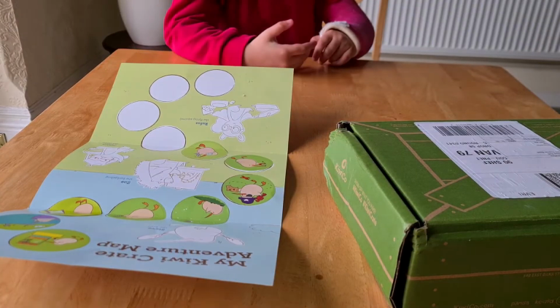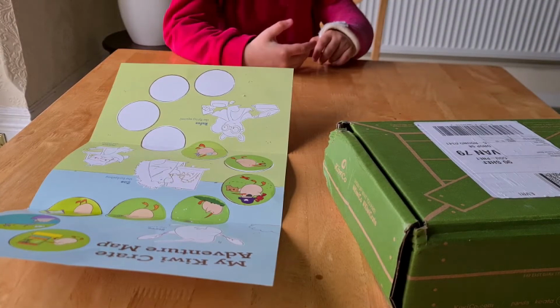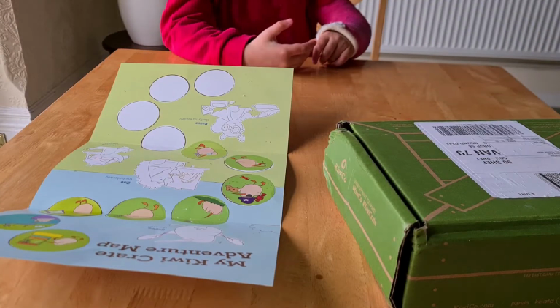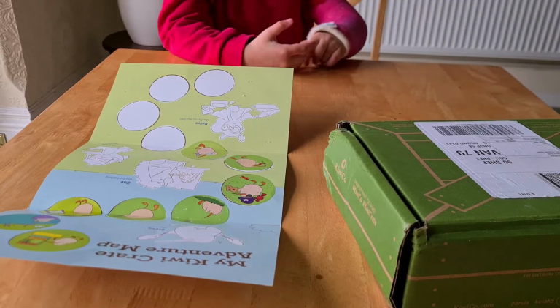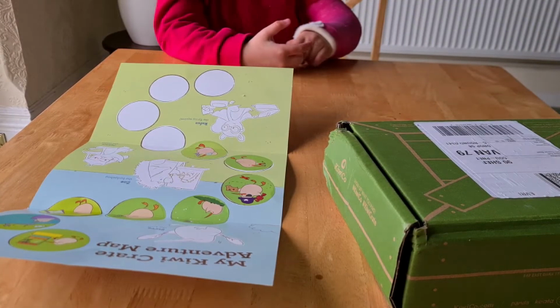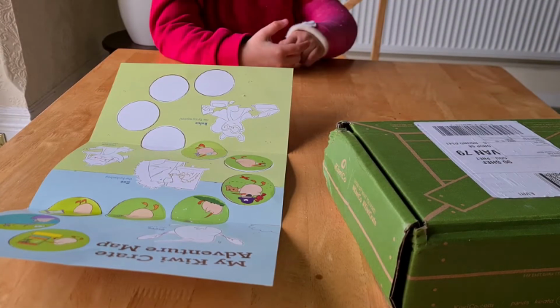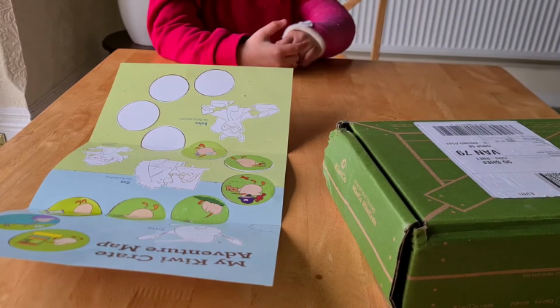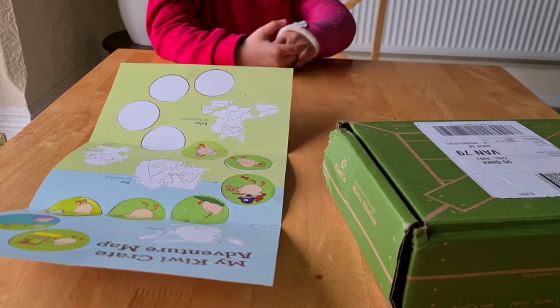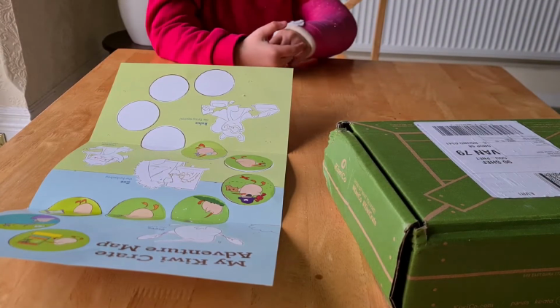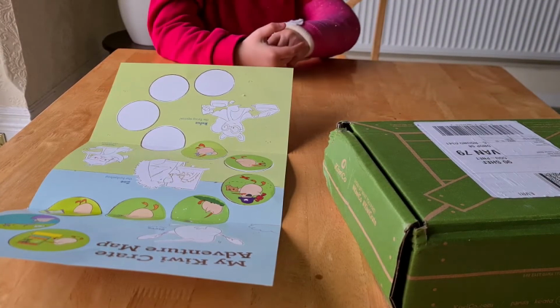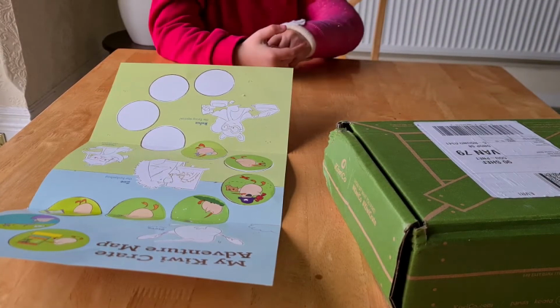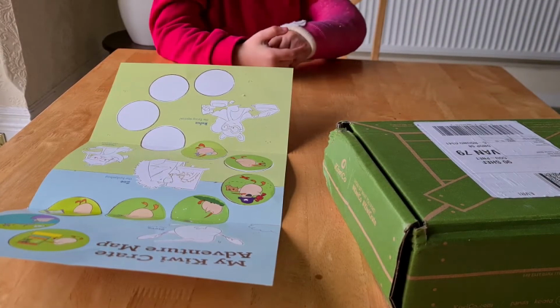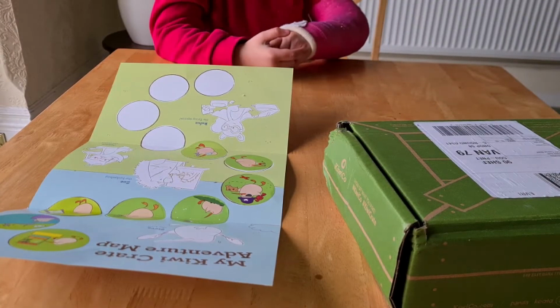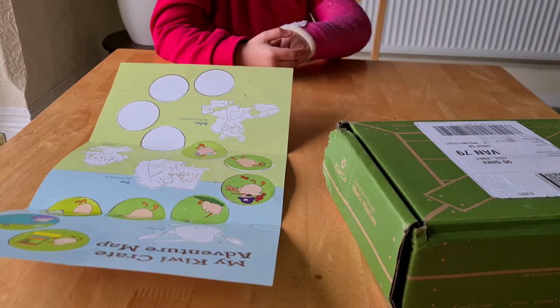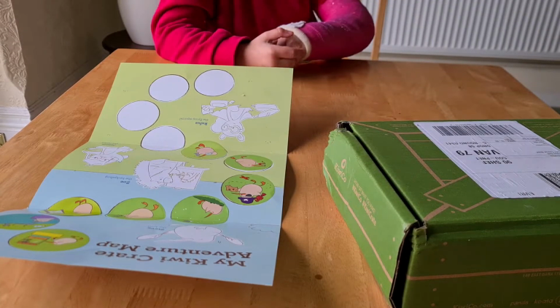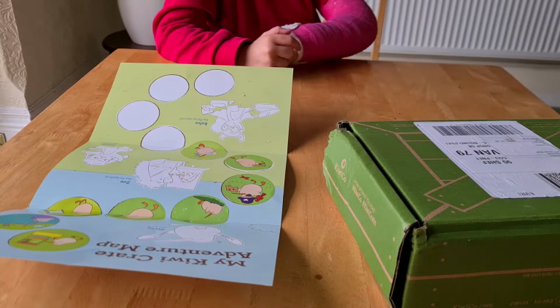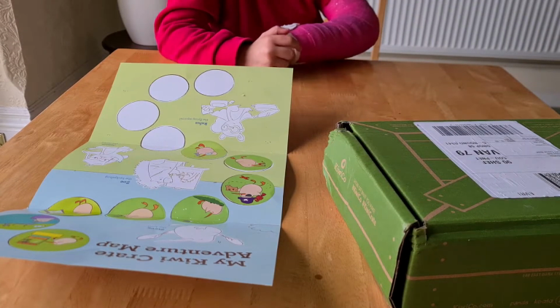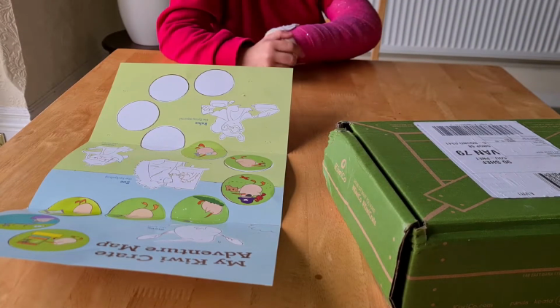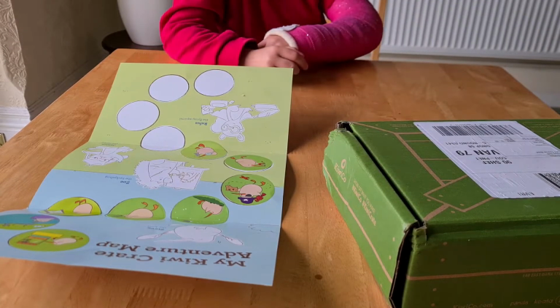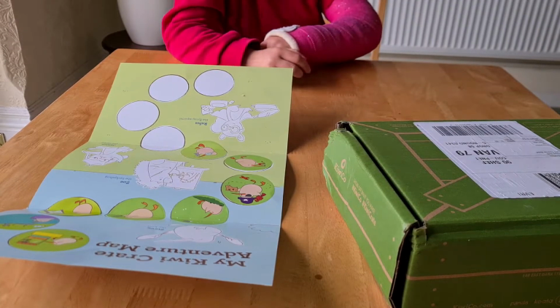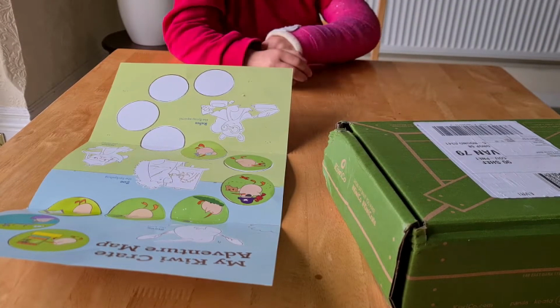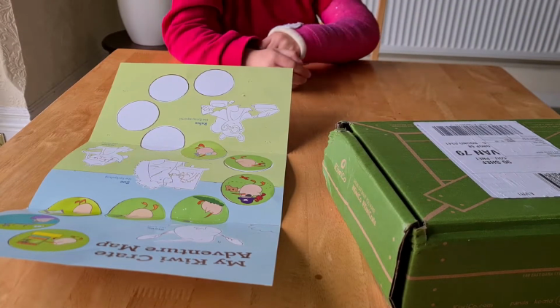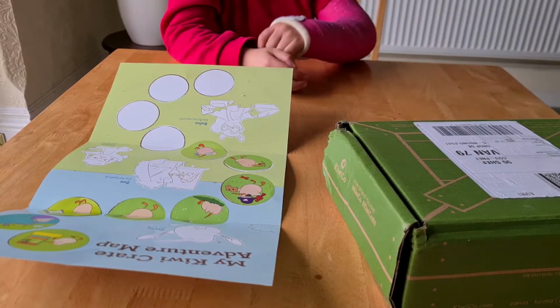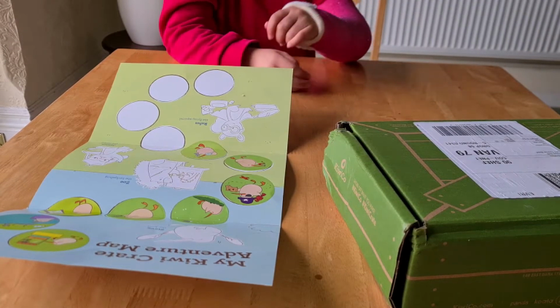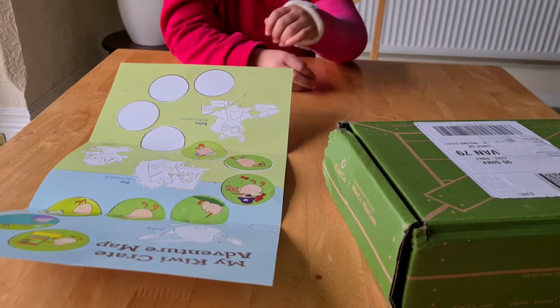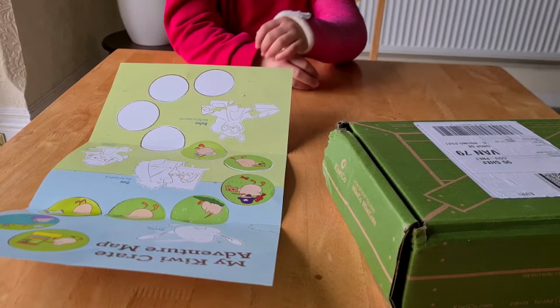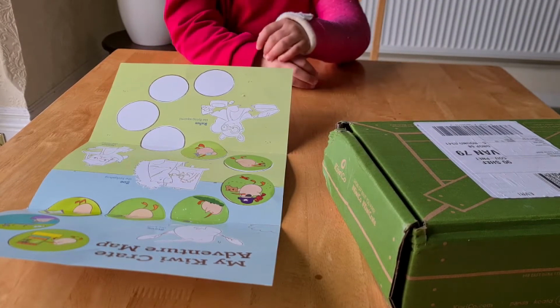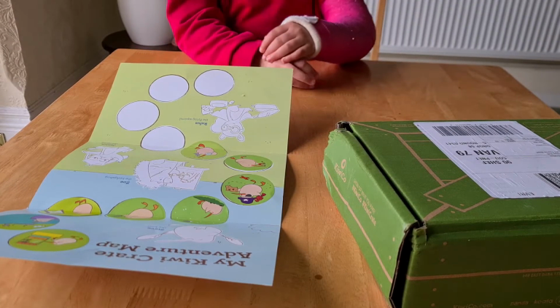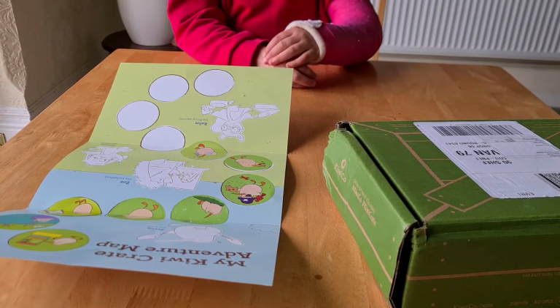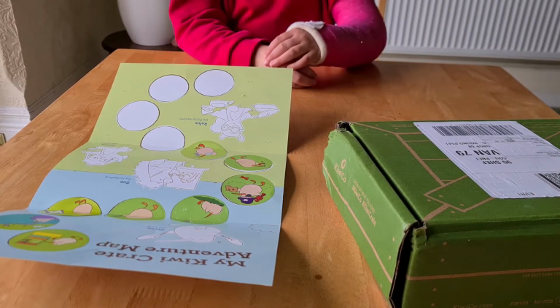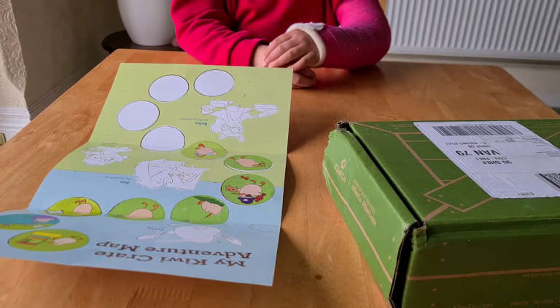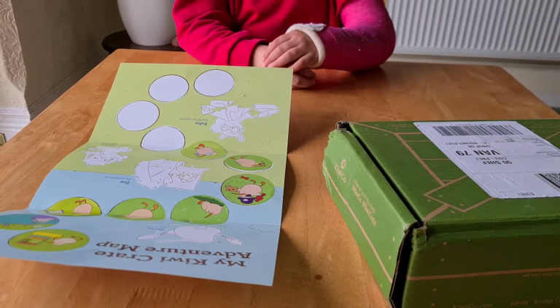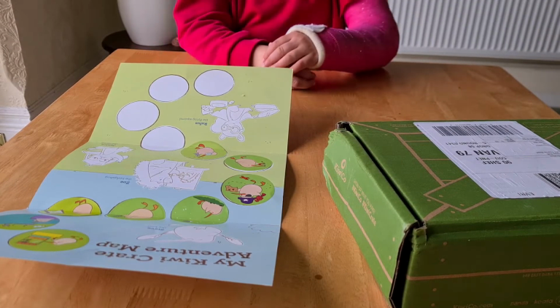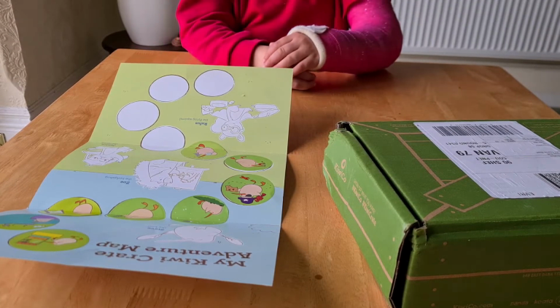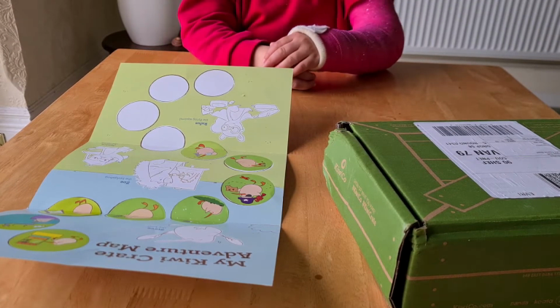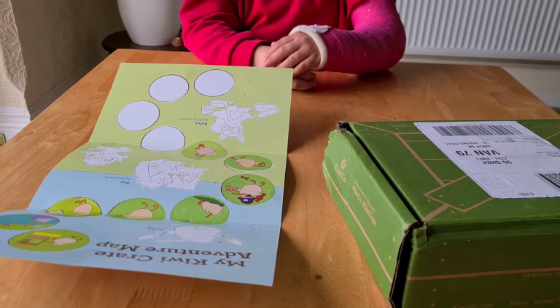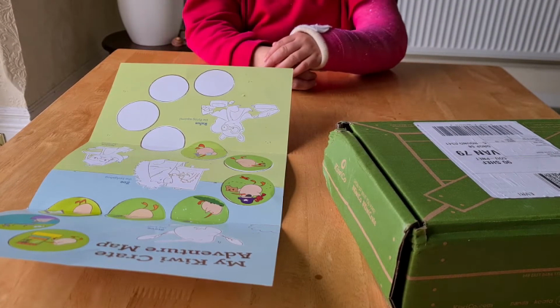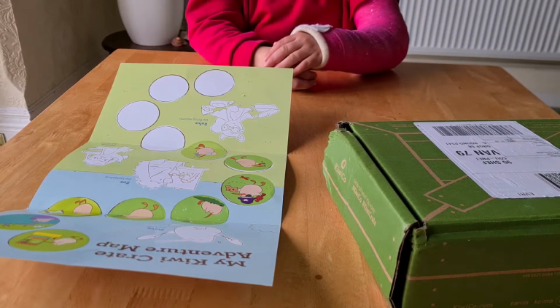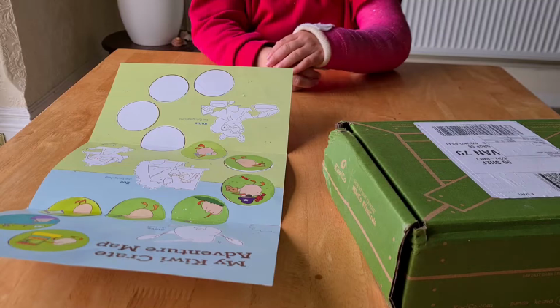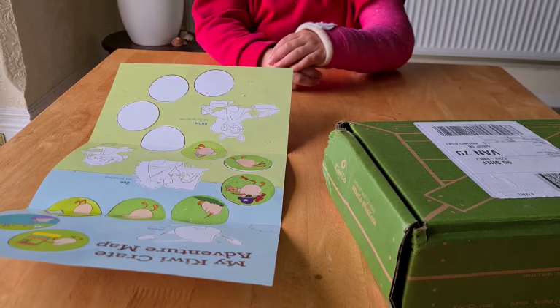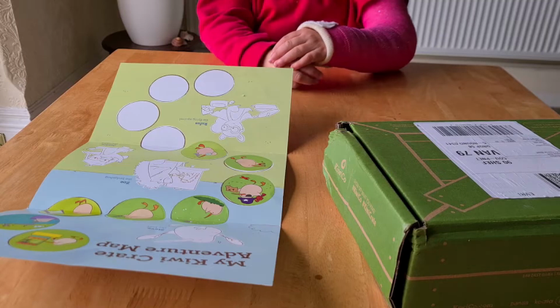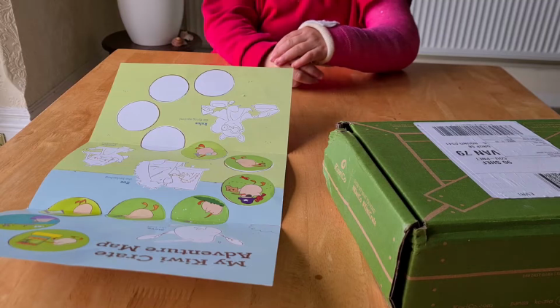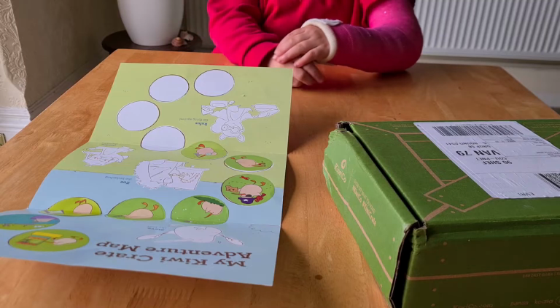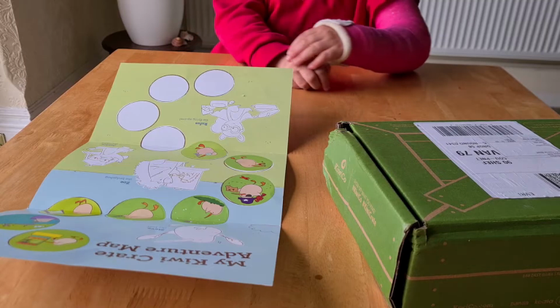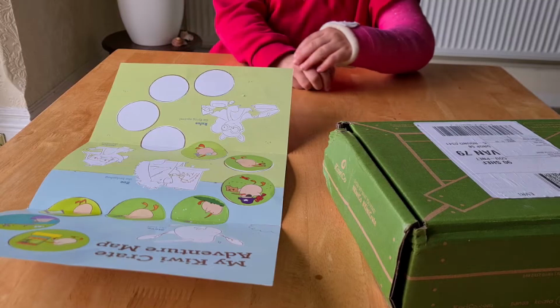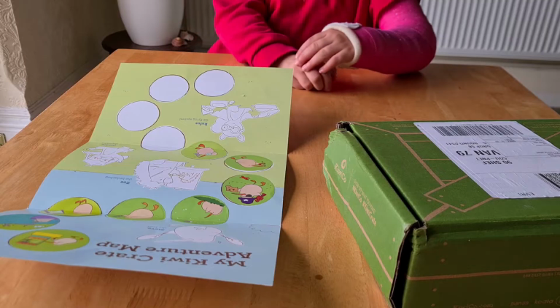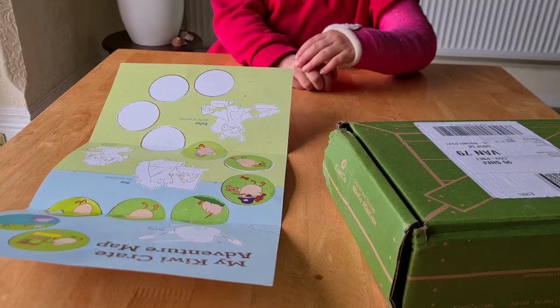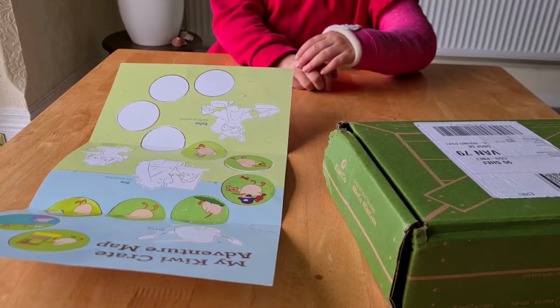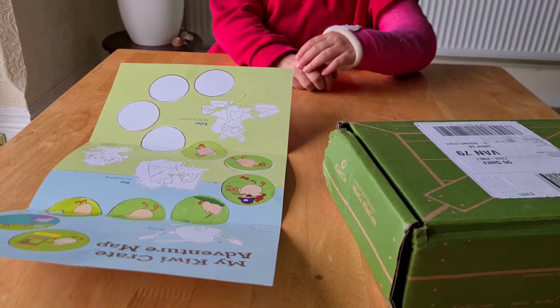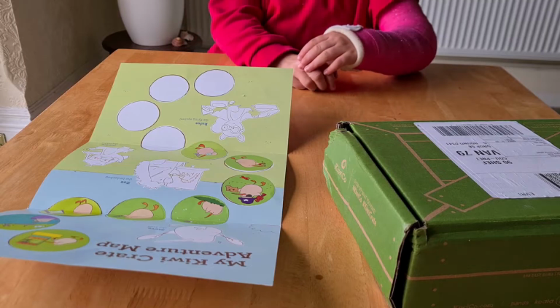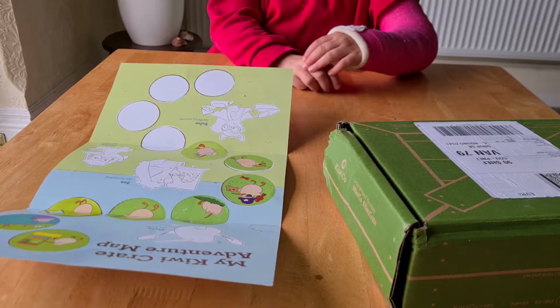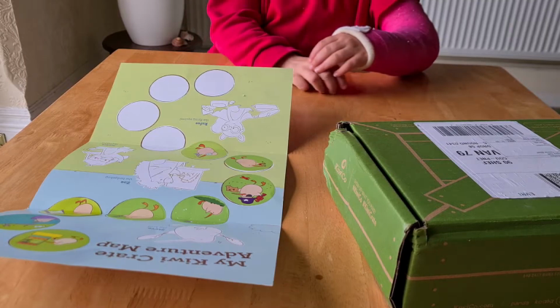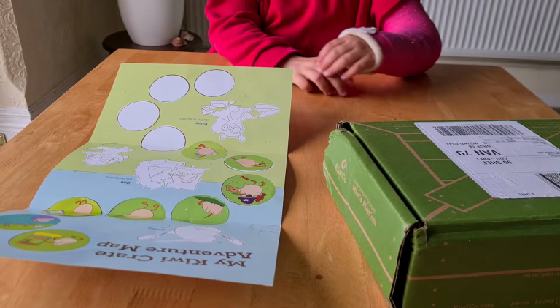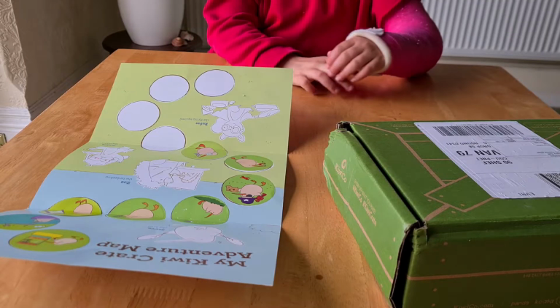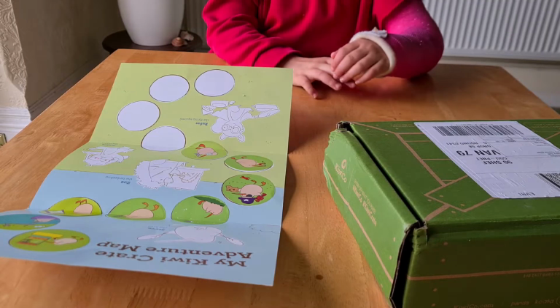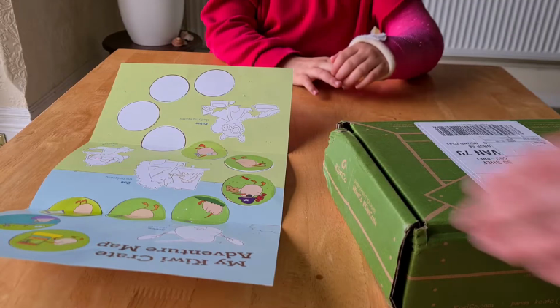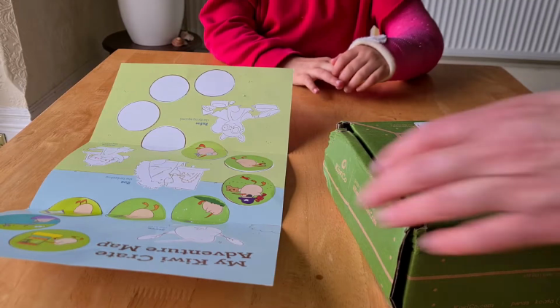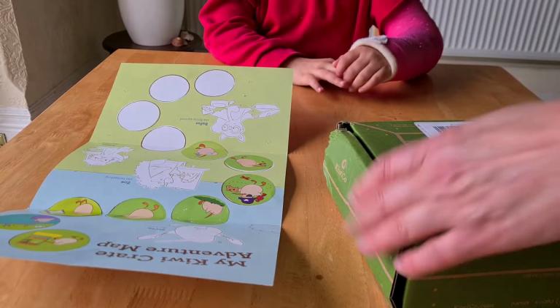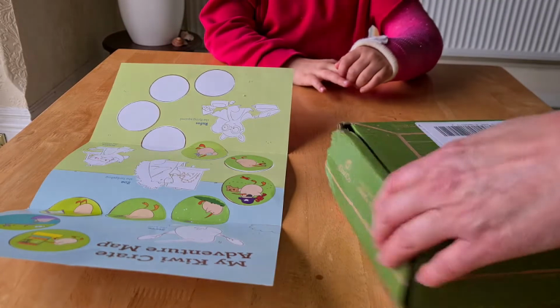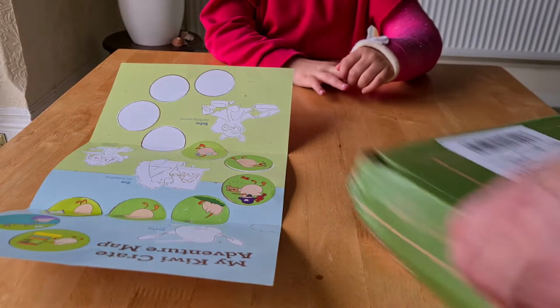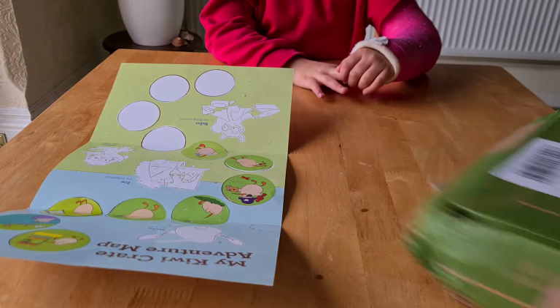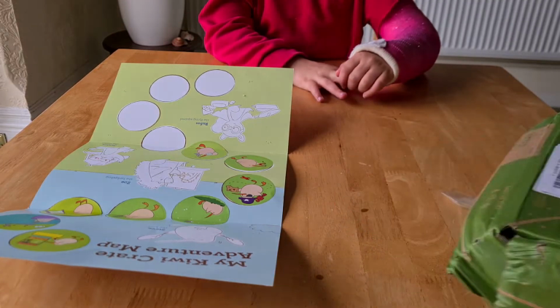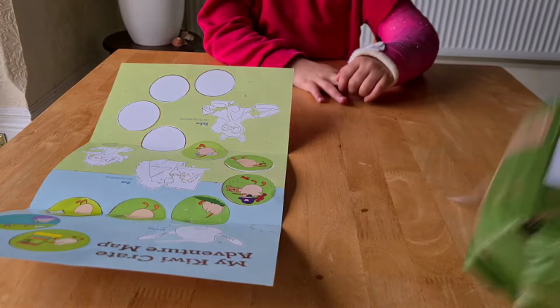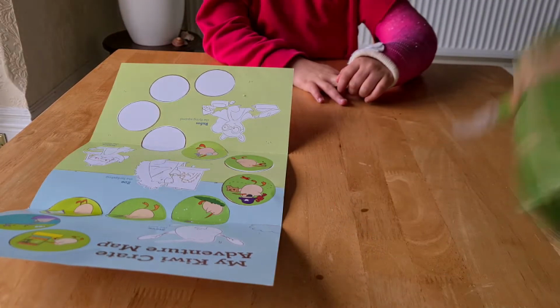Welcome to our ninth Kiwi Crate video. What's this one called? Water wheel.